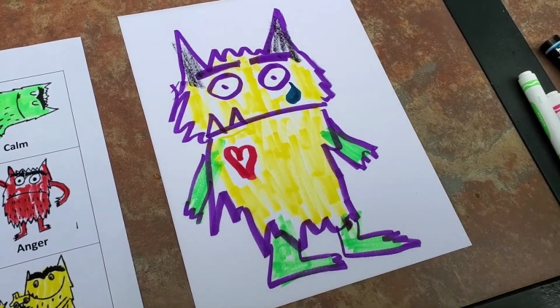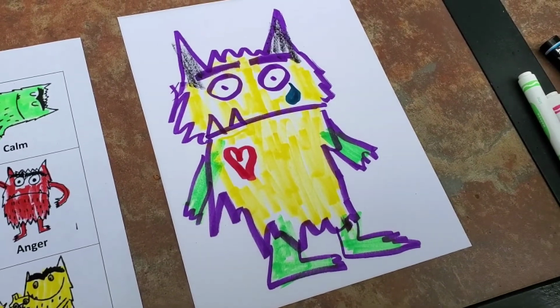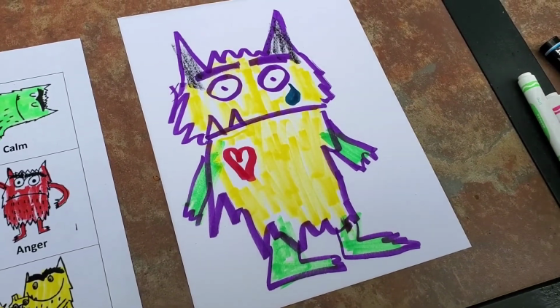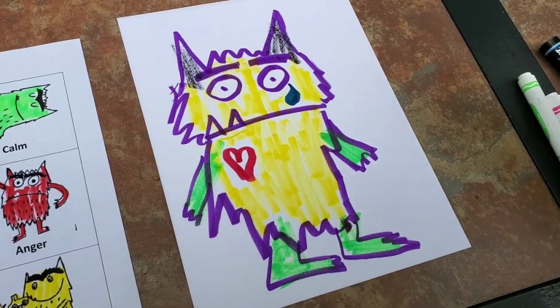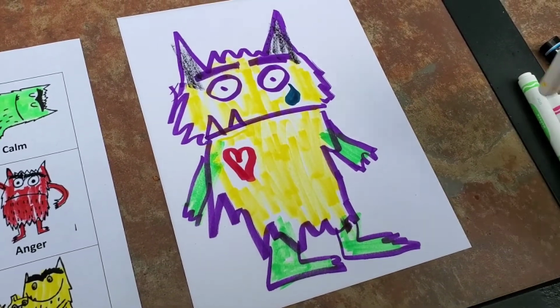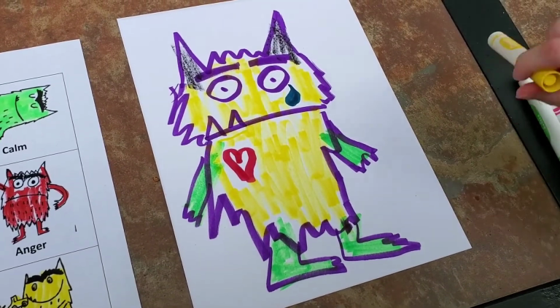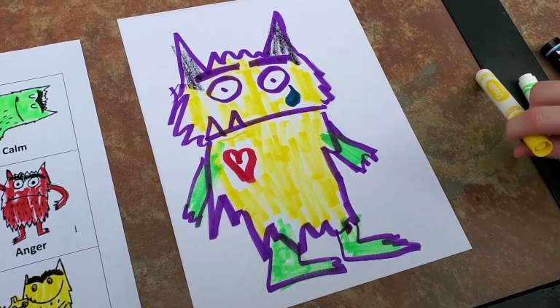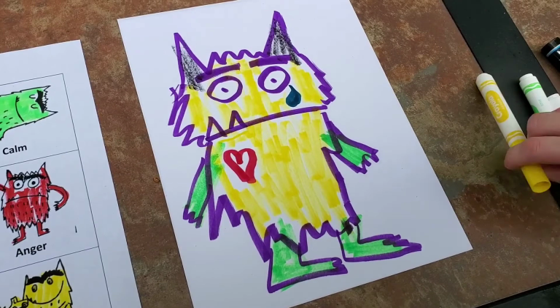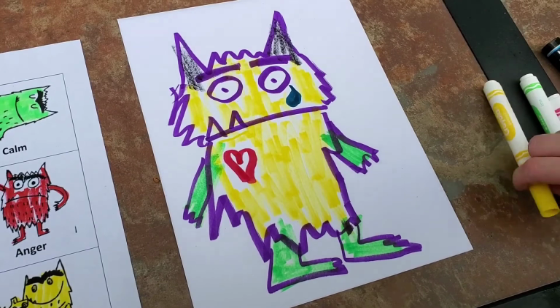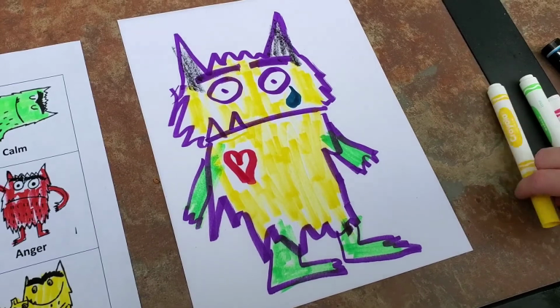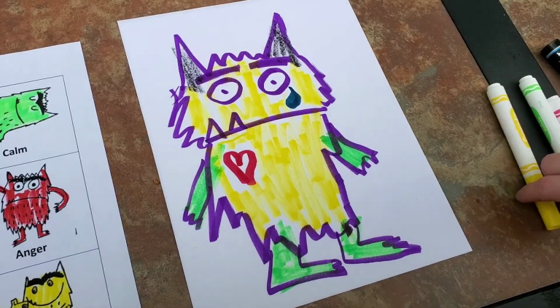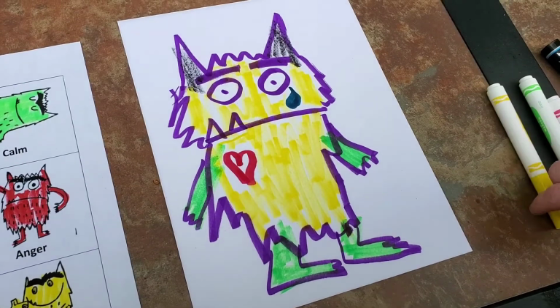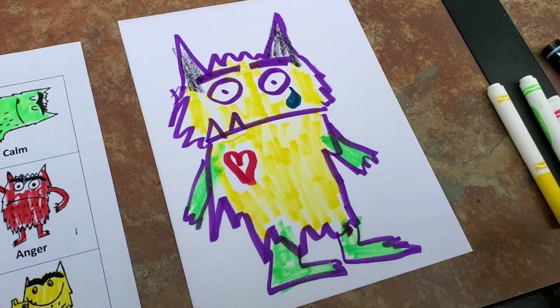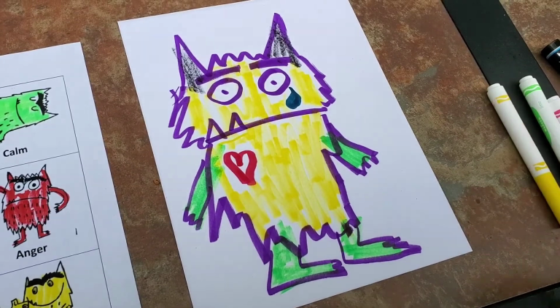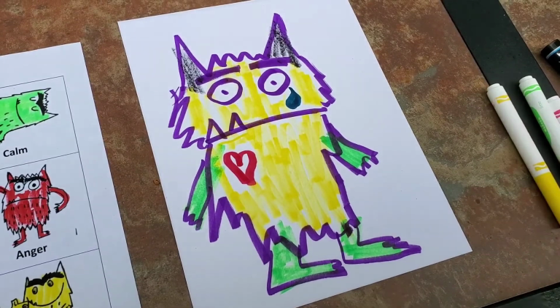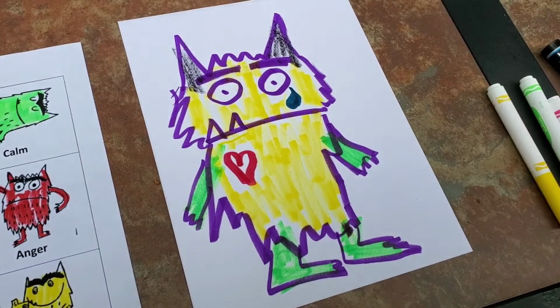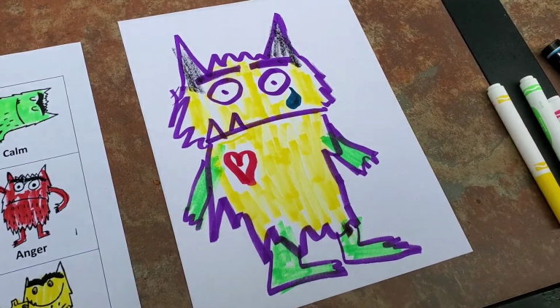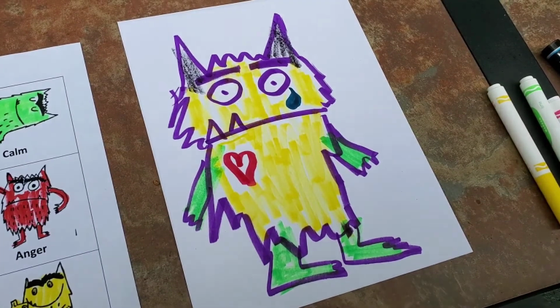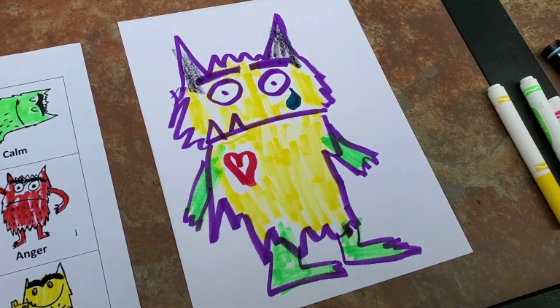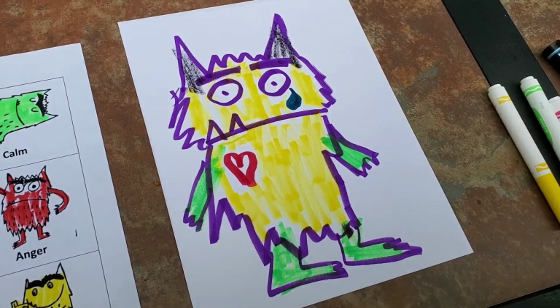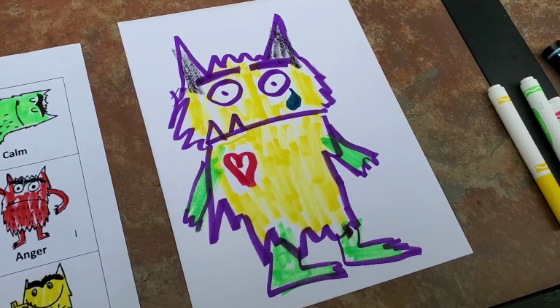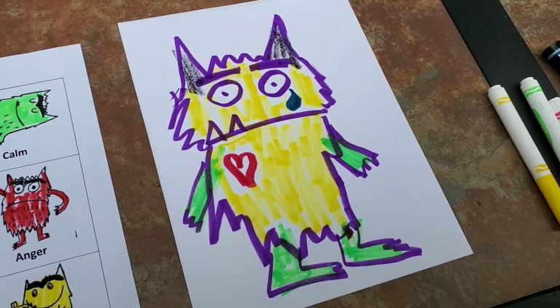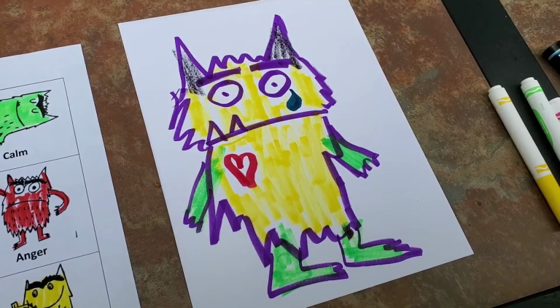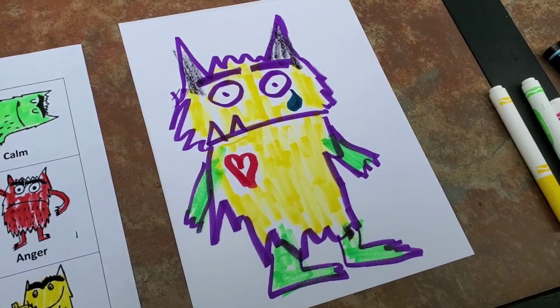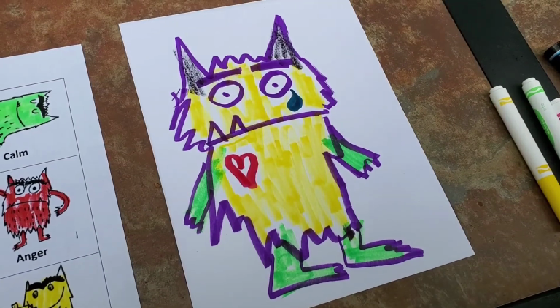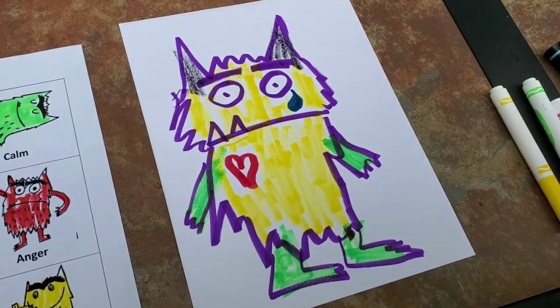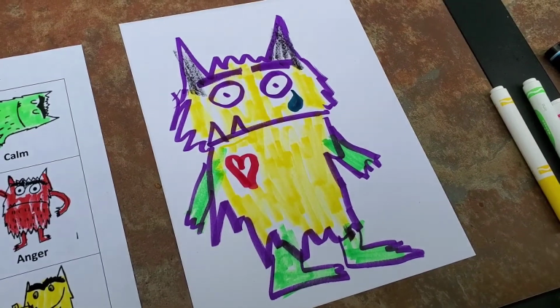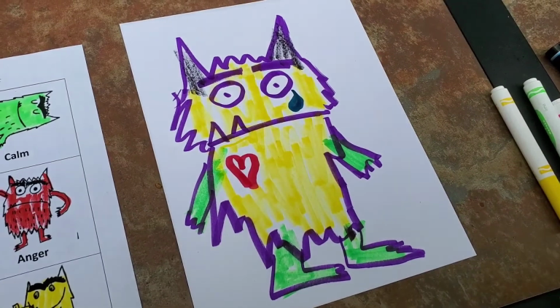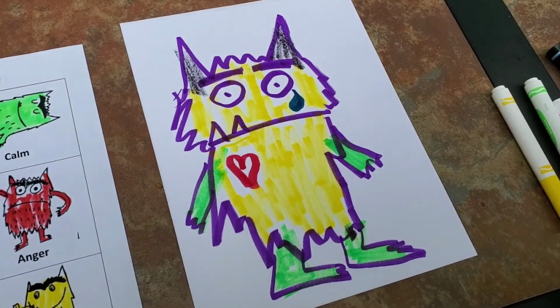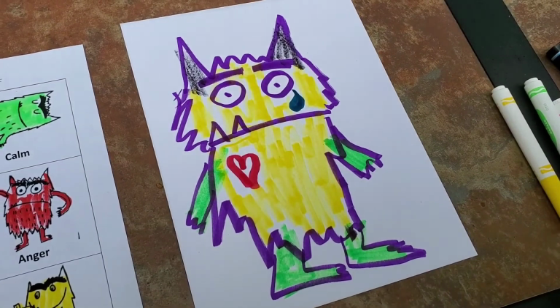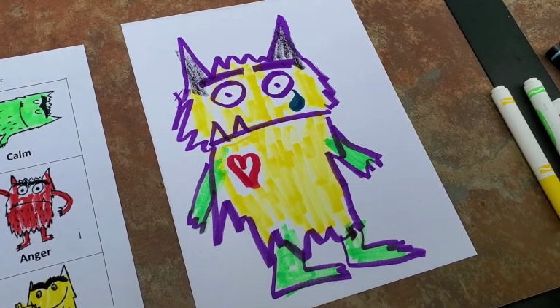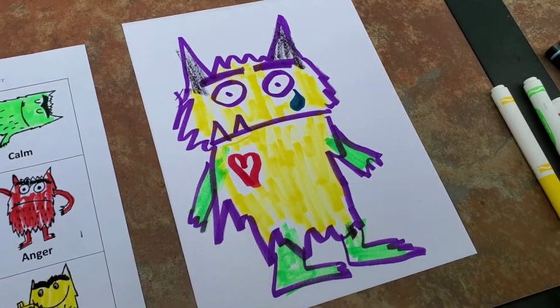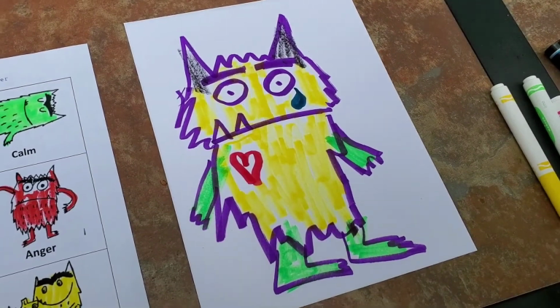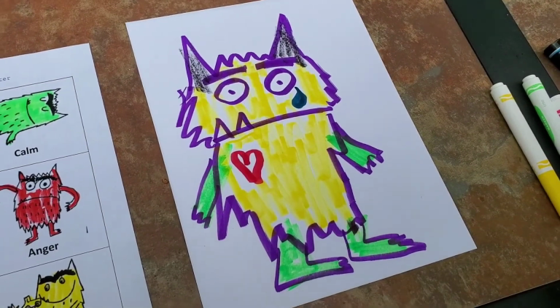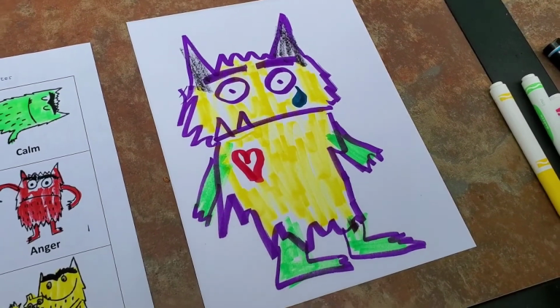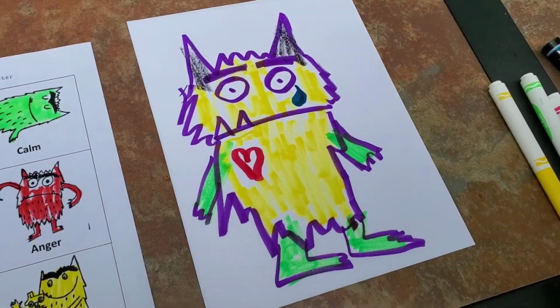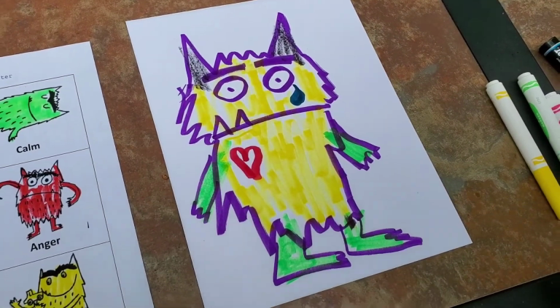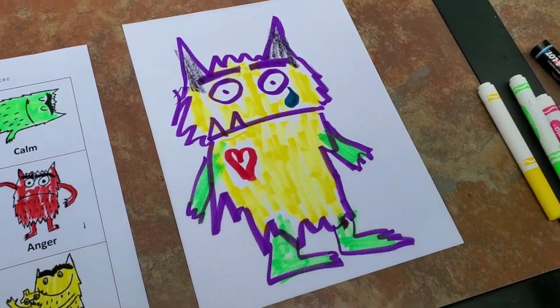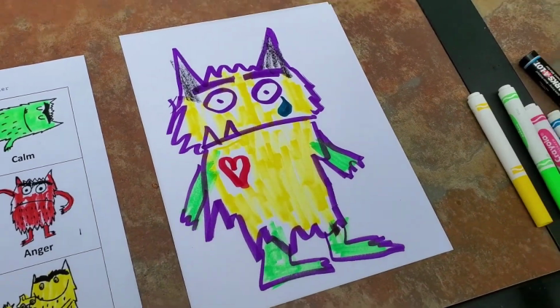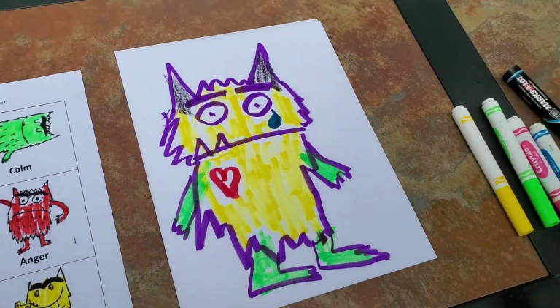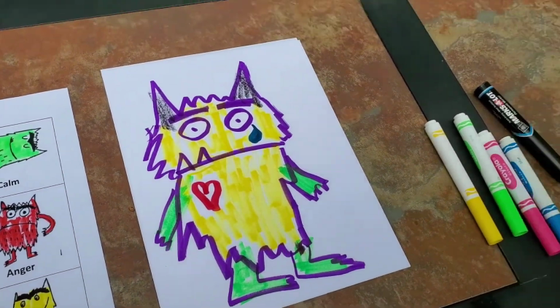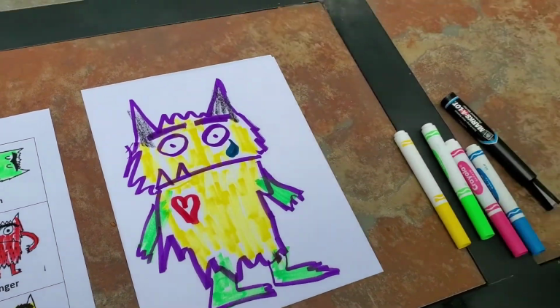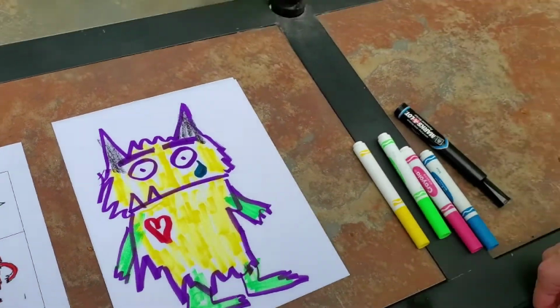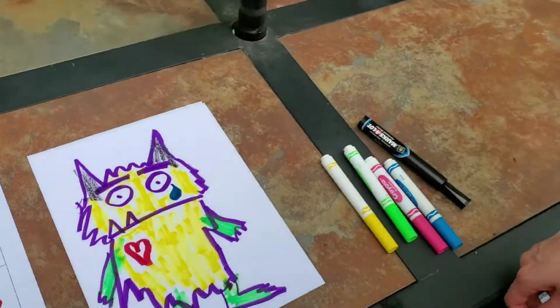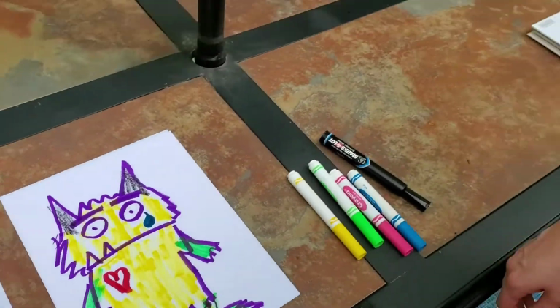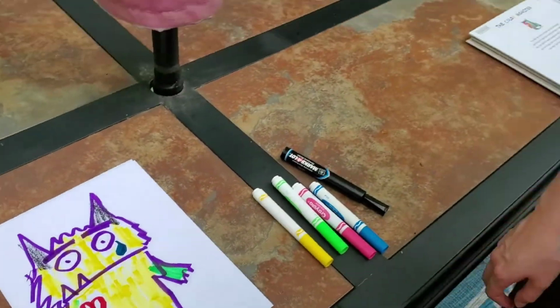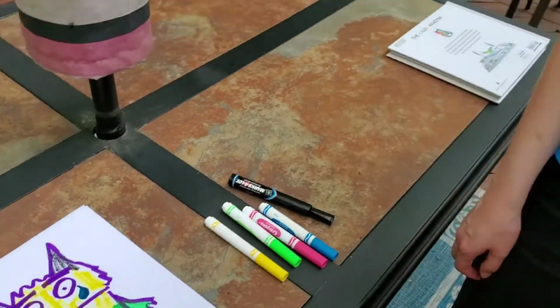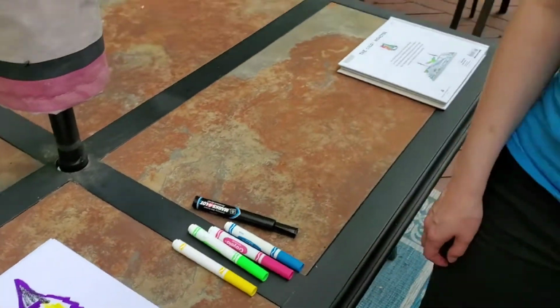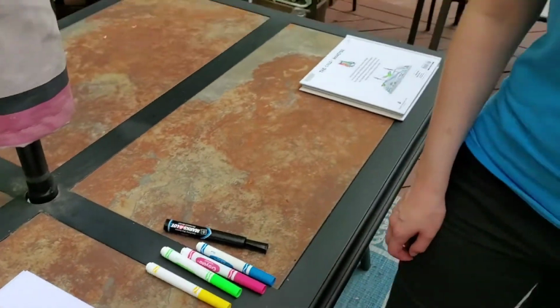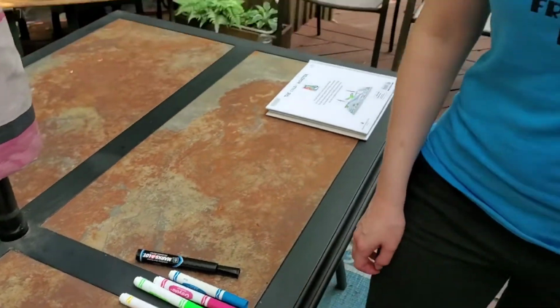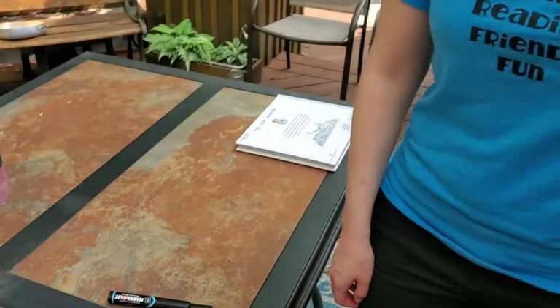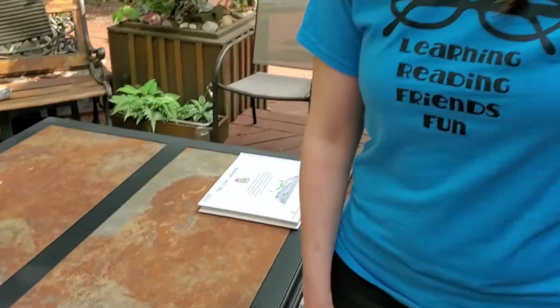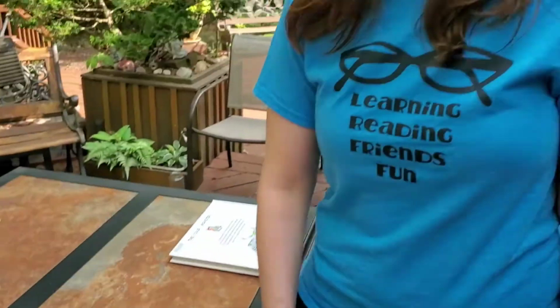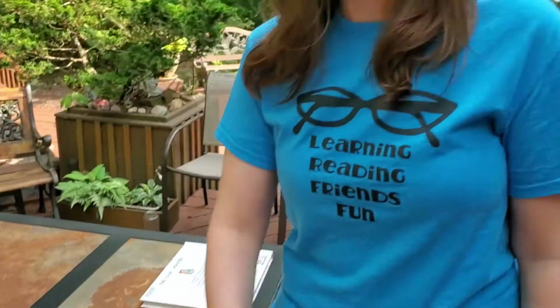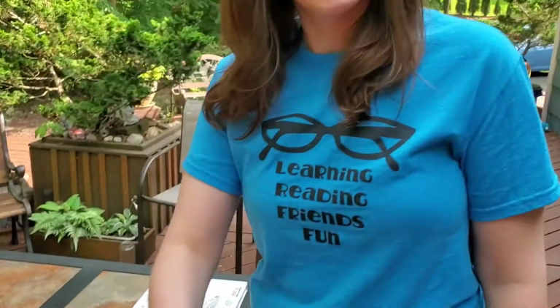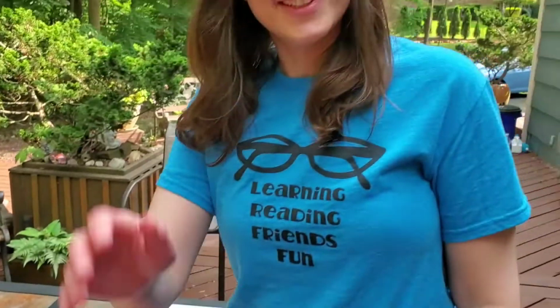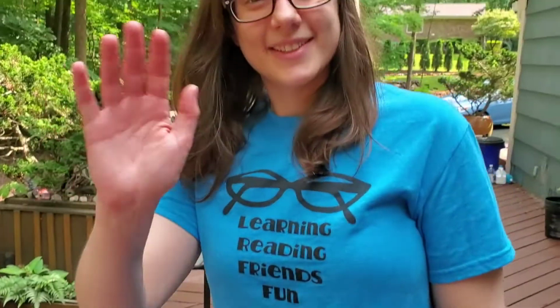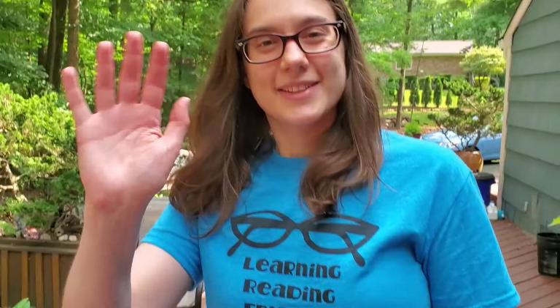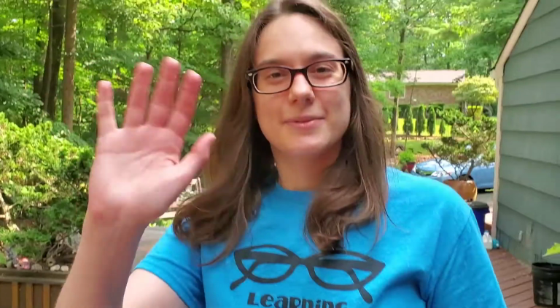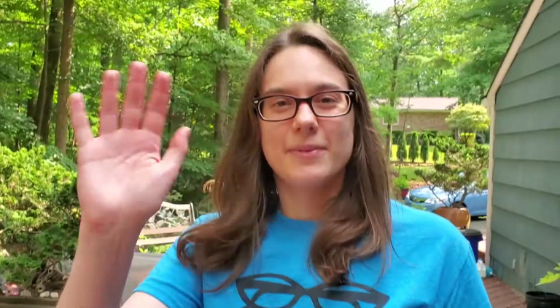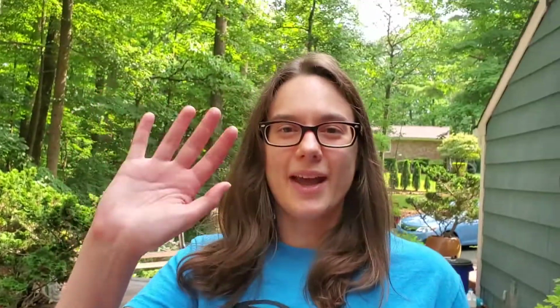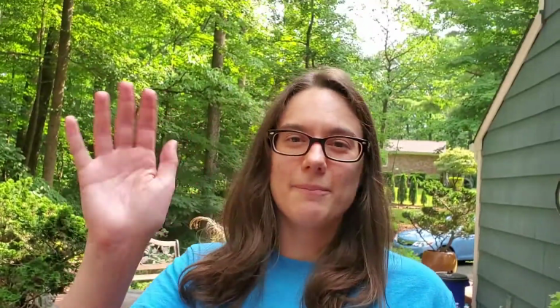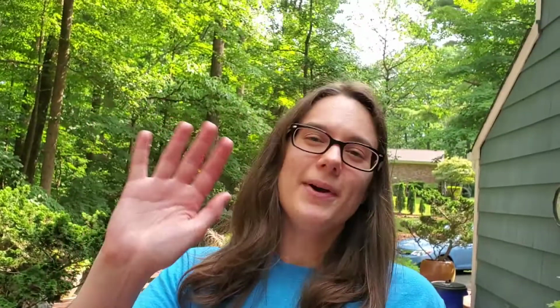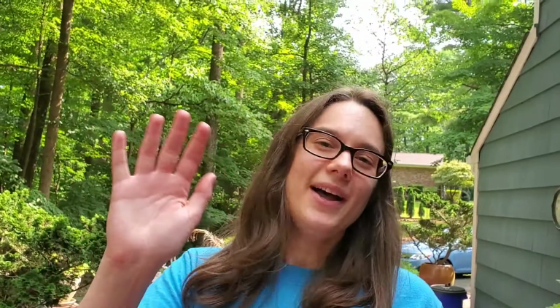What represents your emotions? Try this at home. Until next time guys, bye!